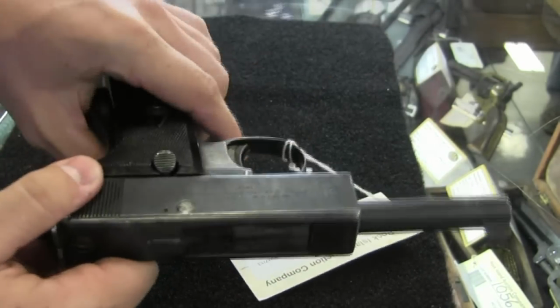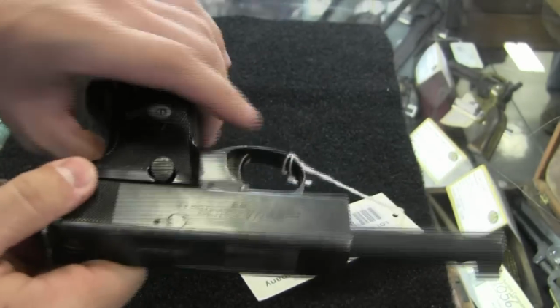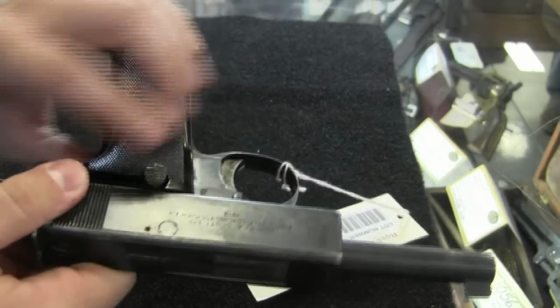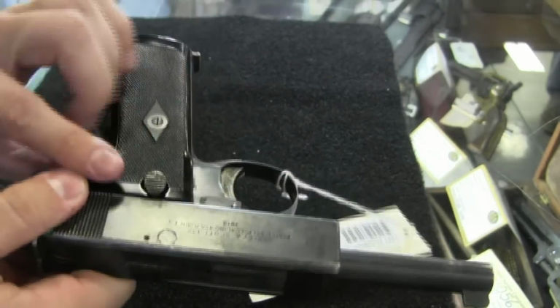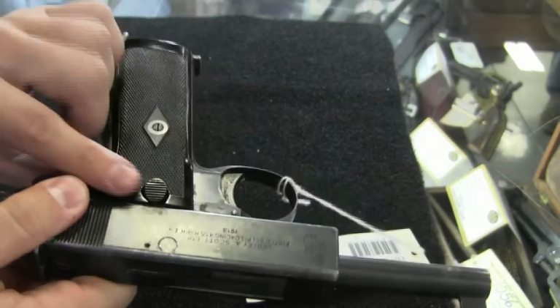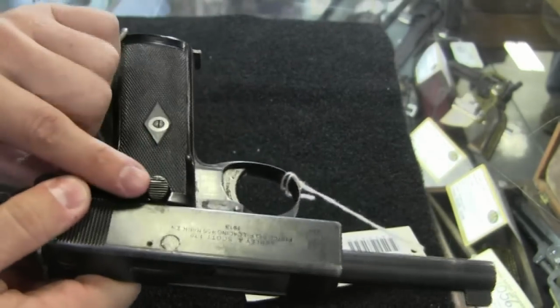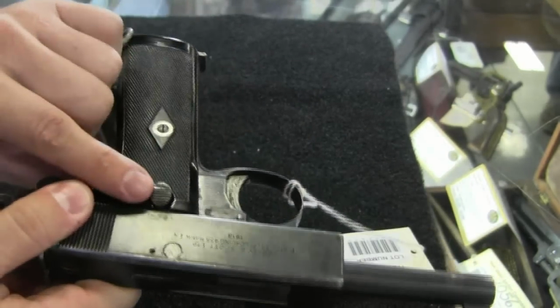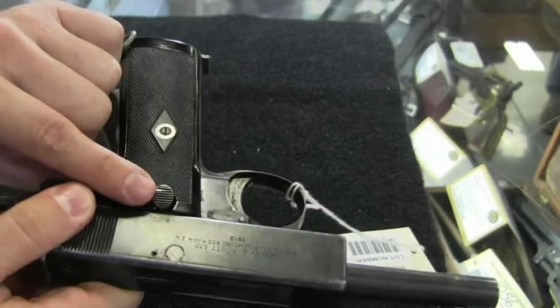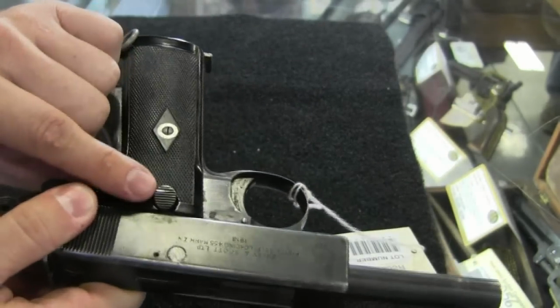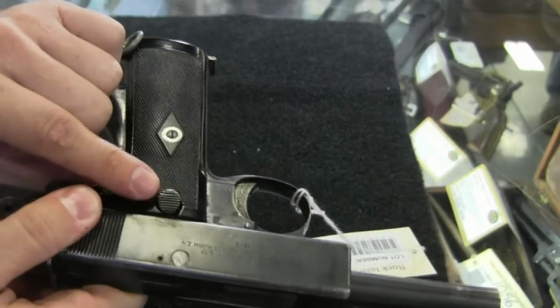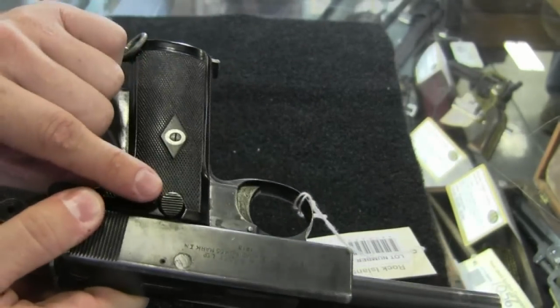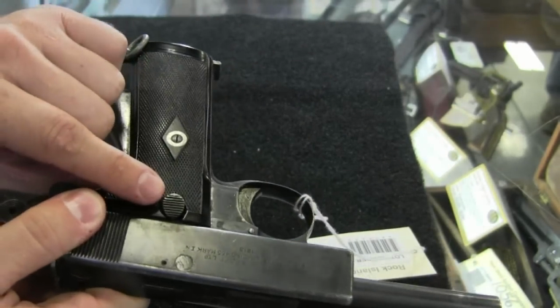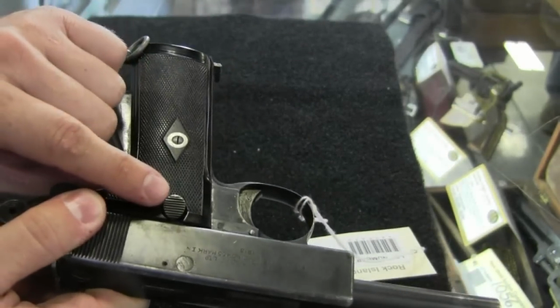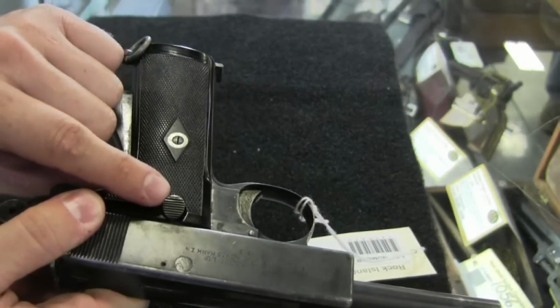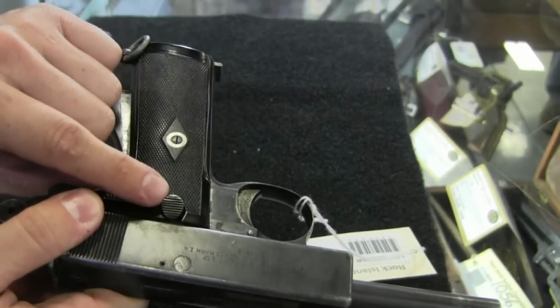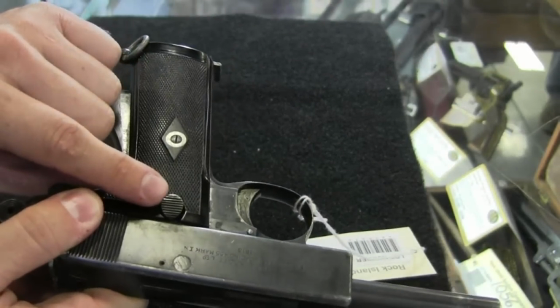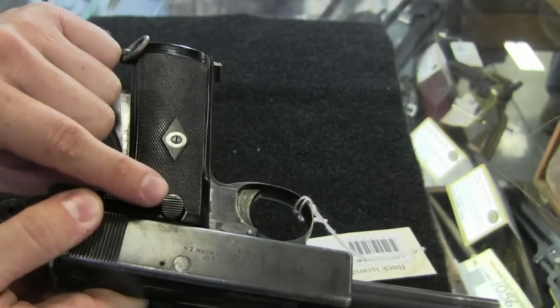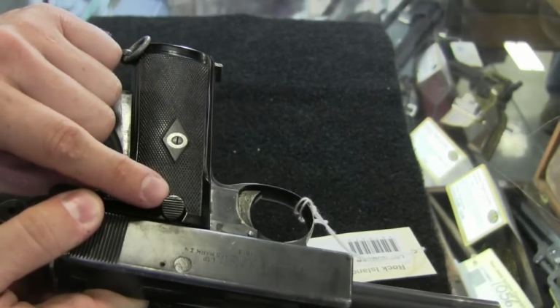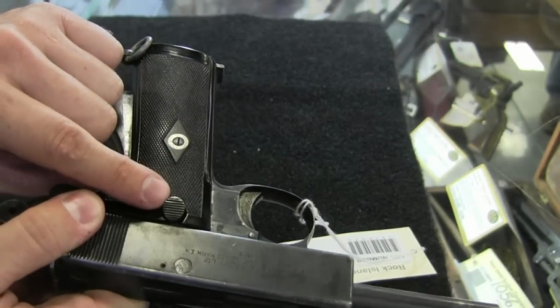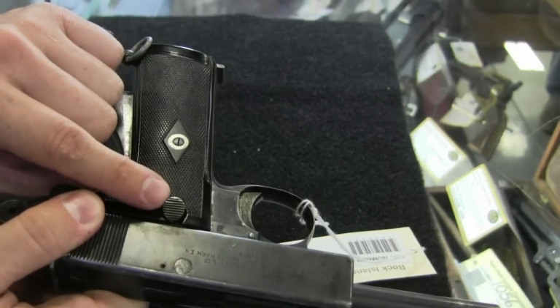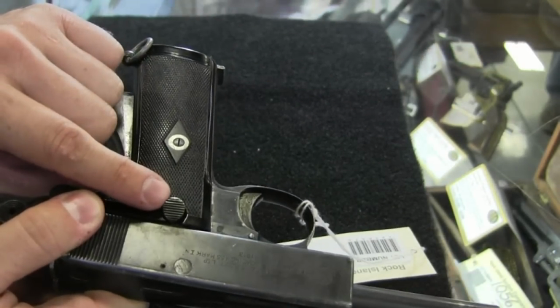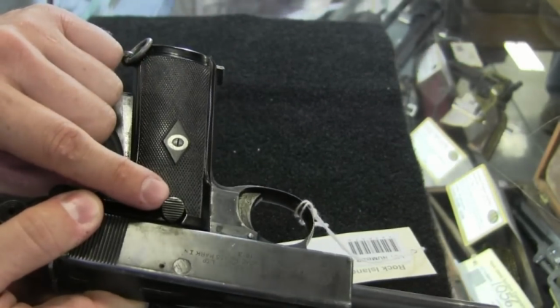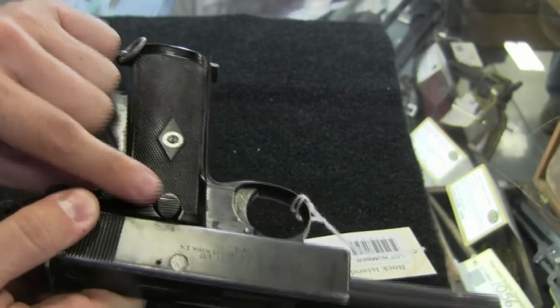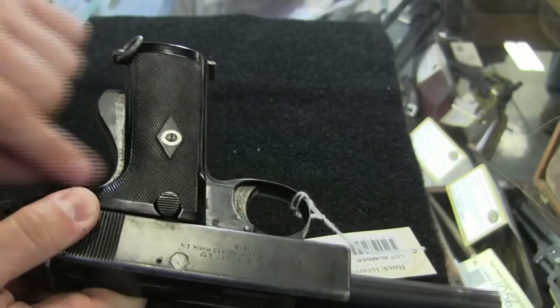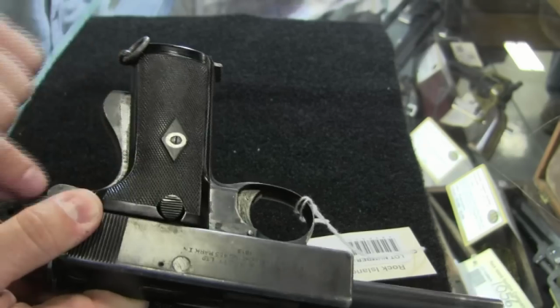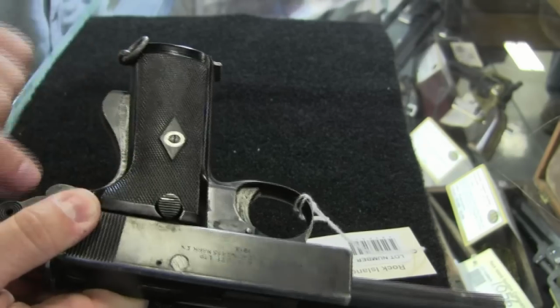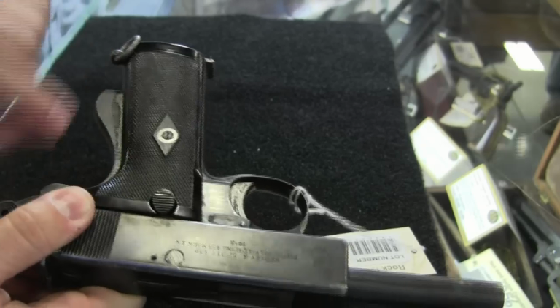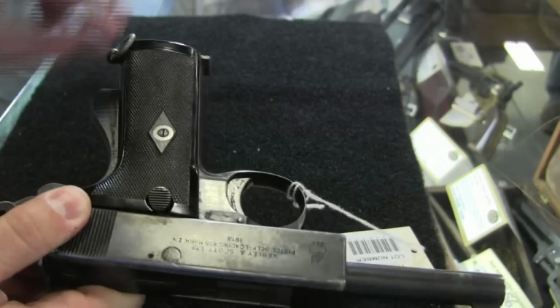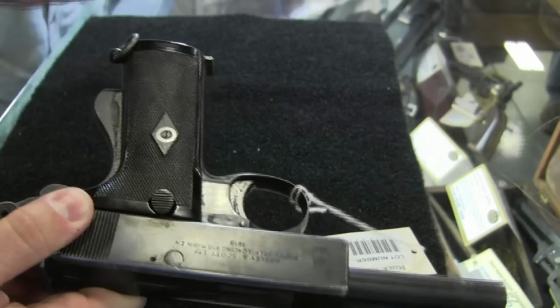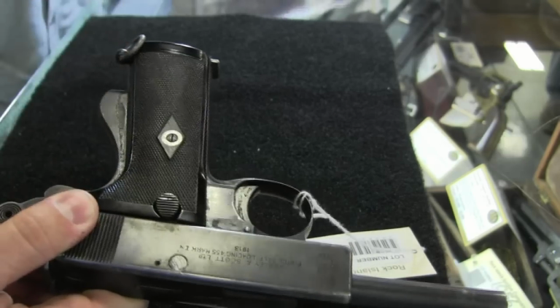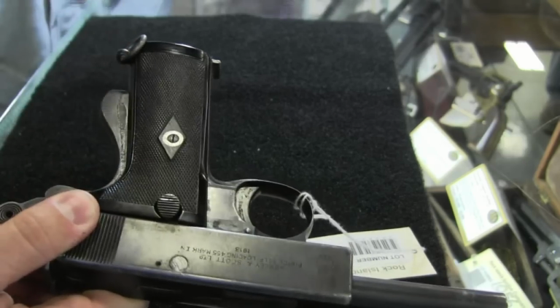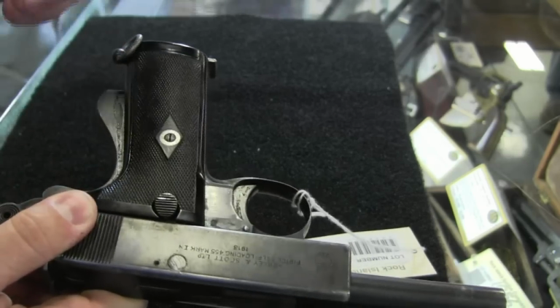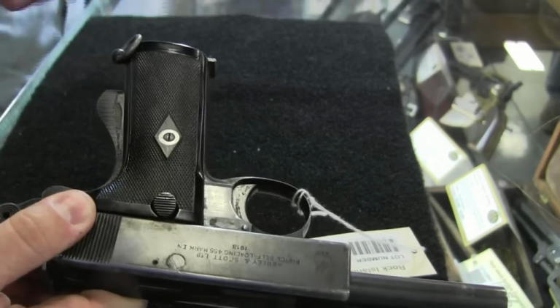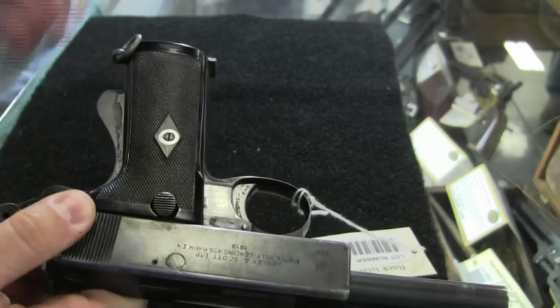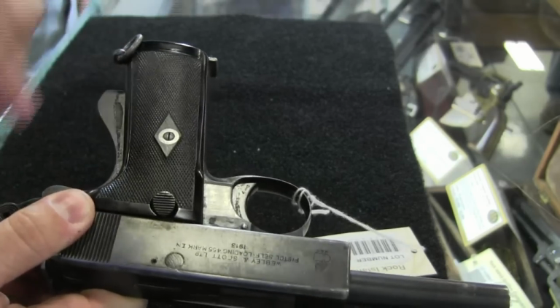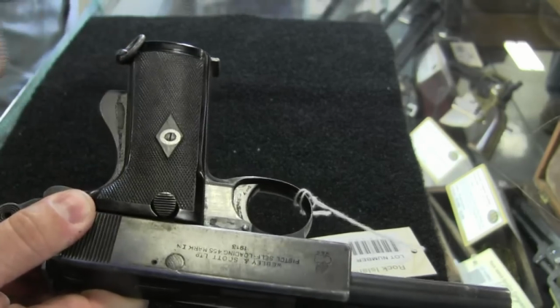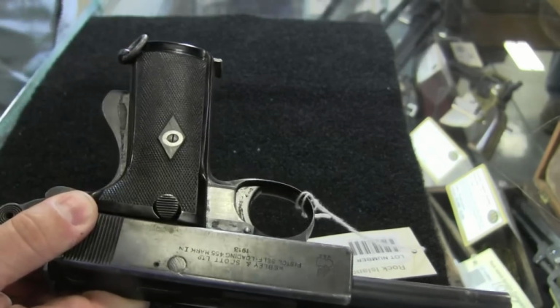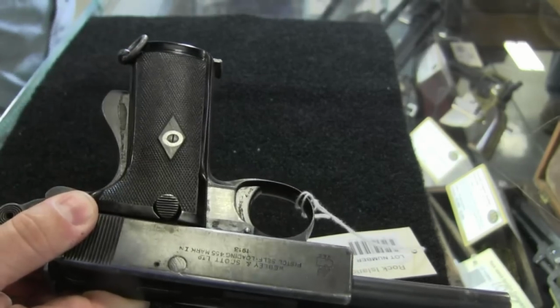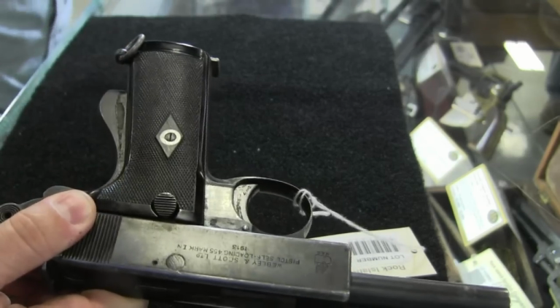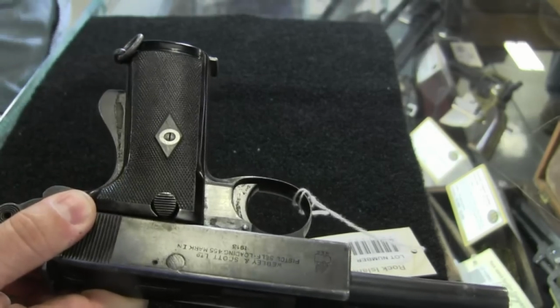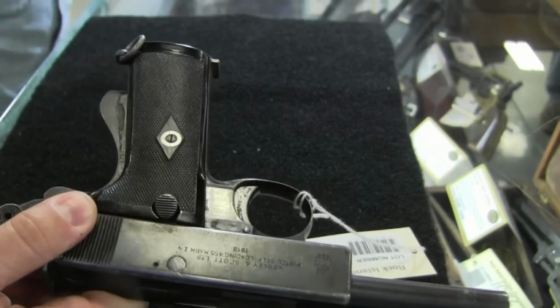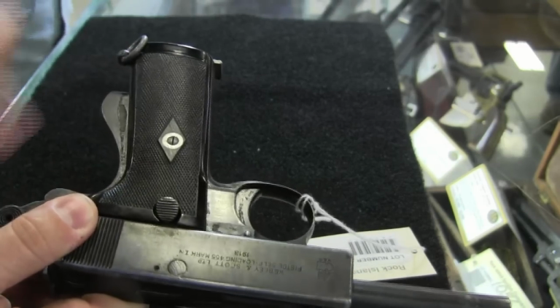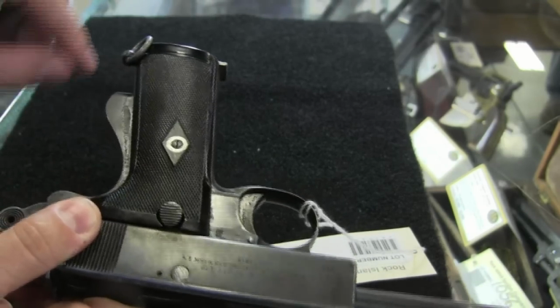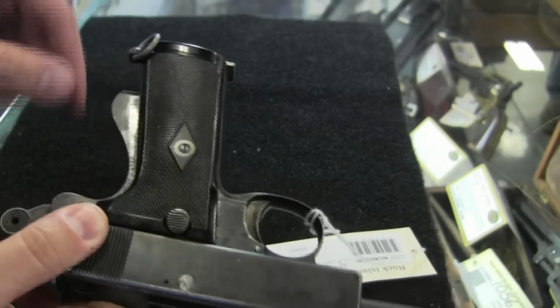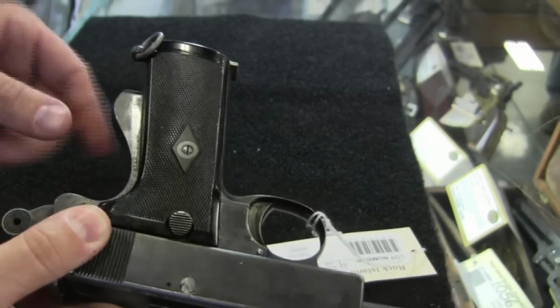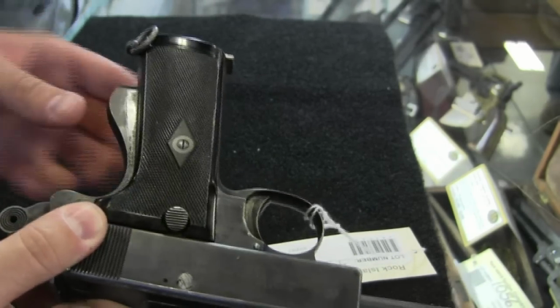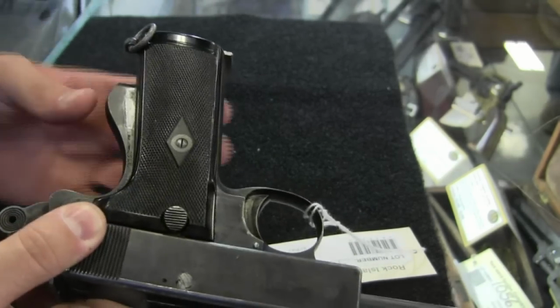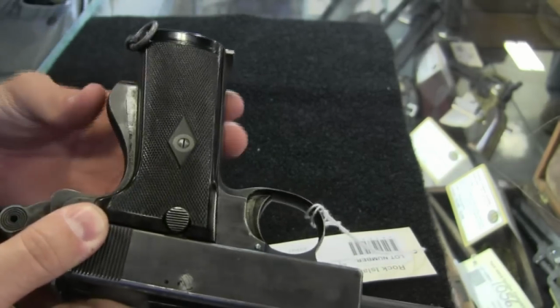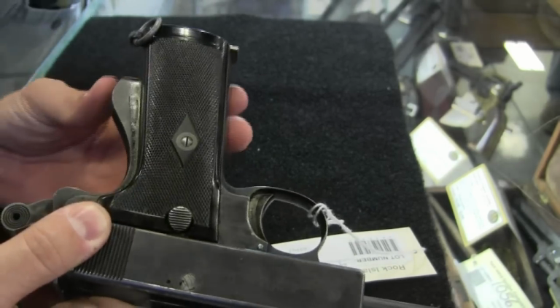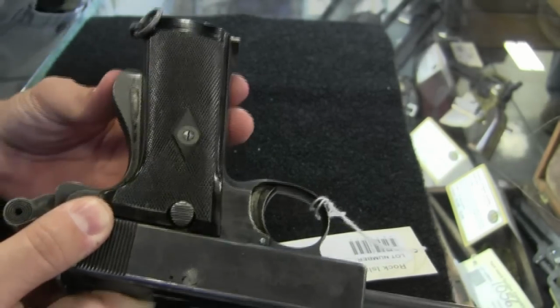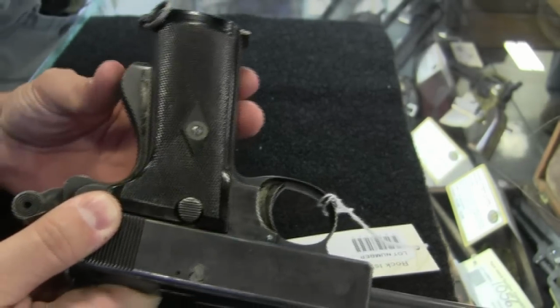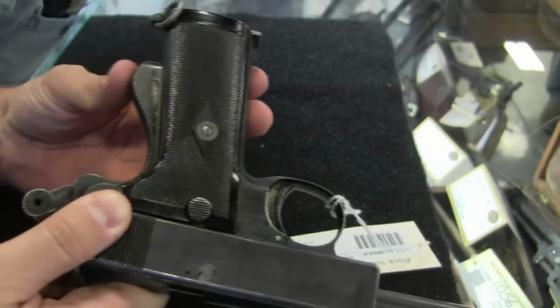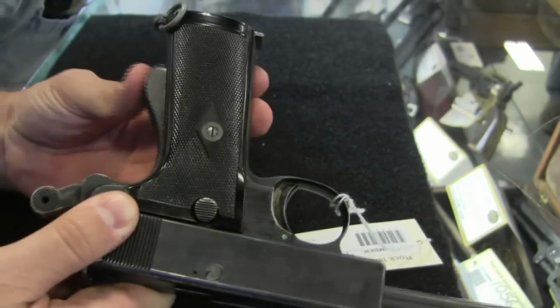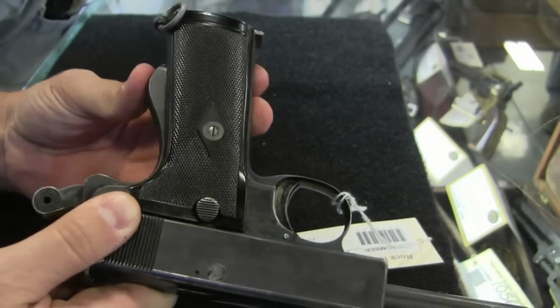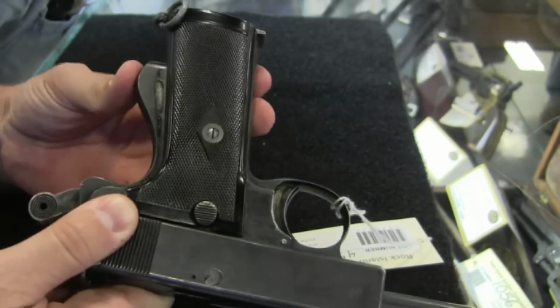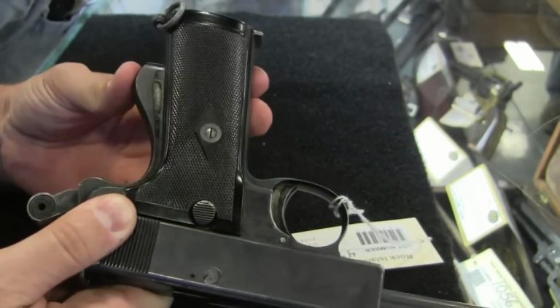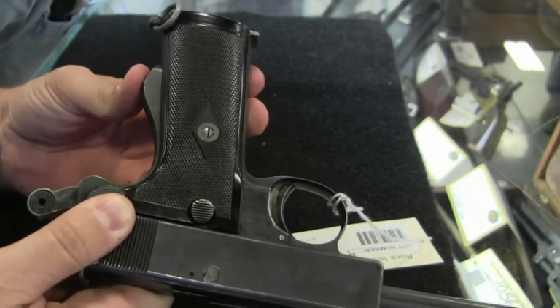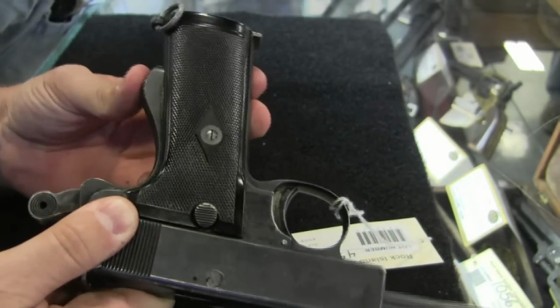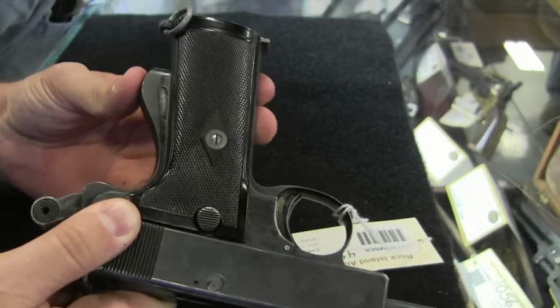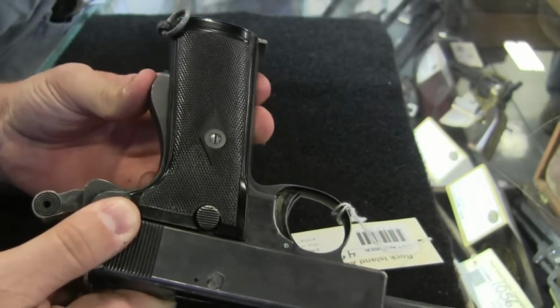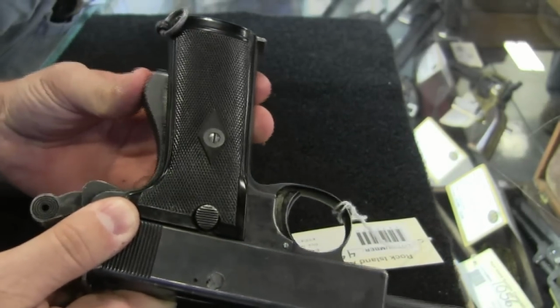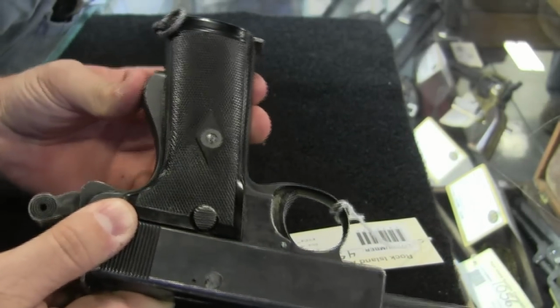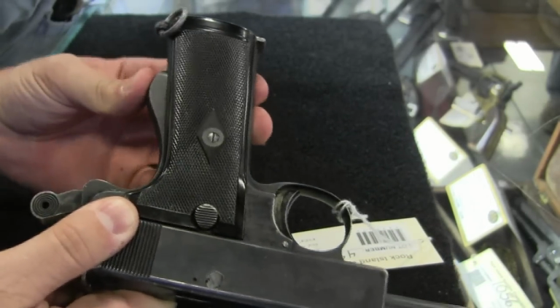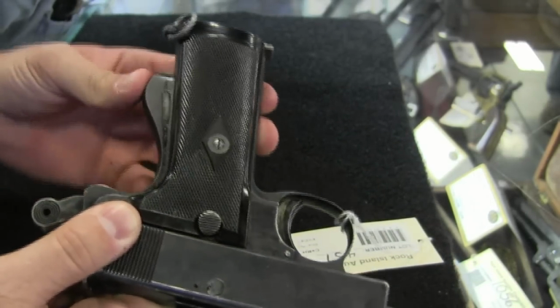There is also a slide release here, and a nice big grip safety.